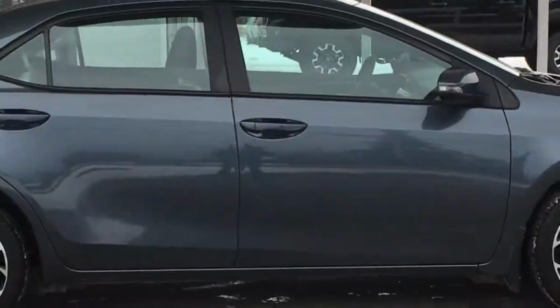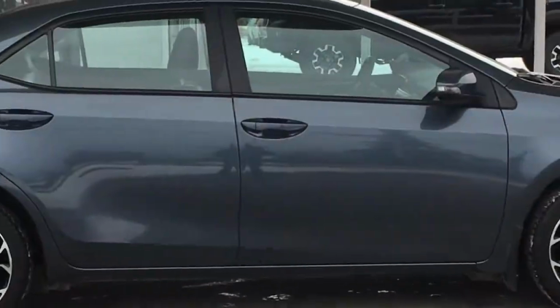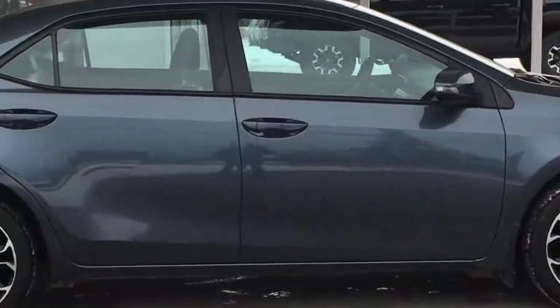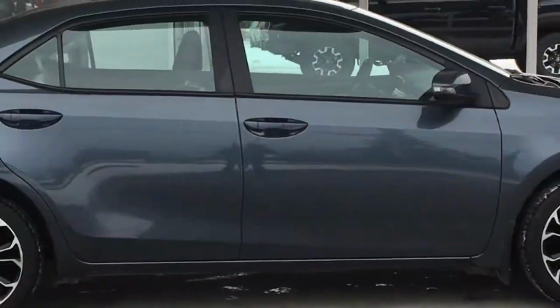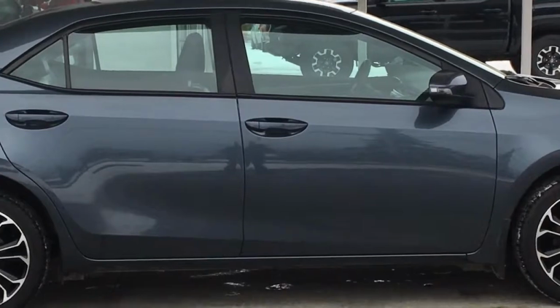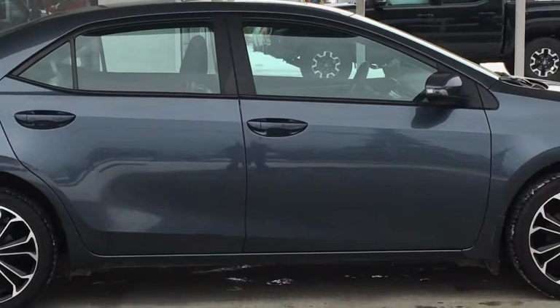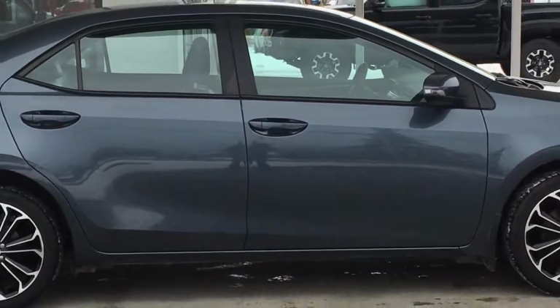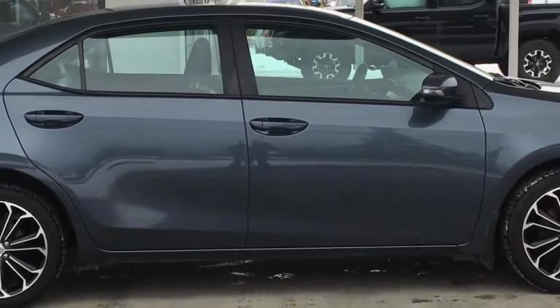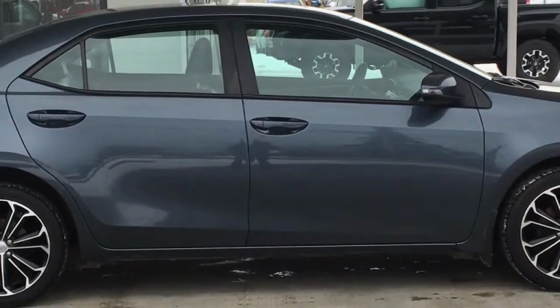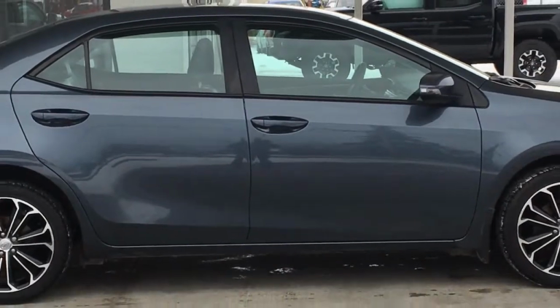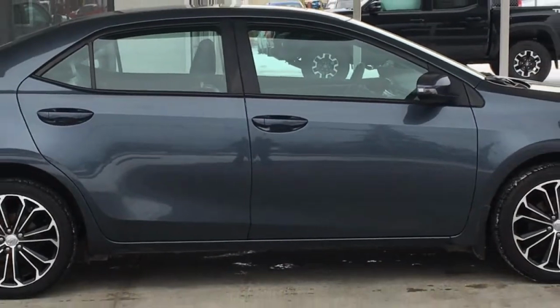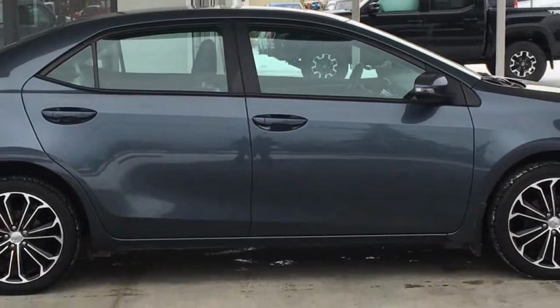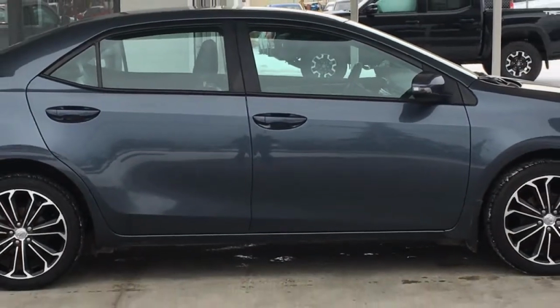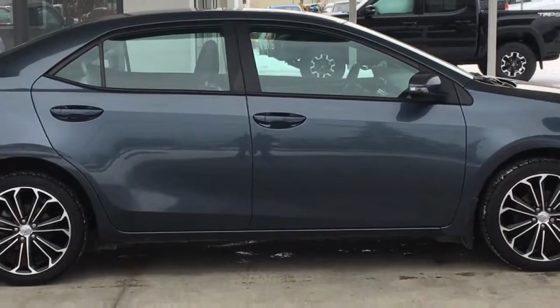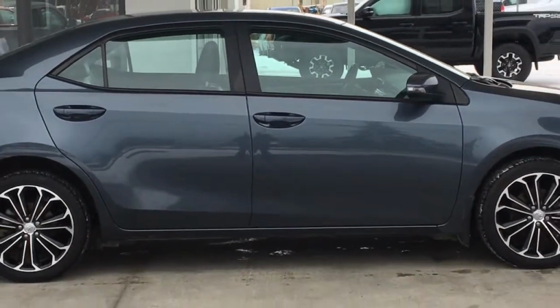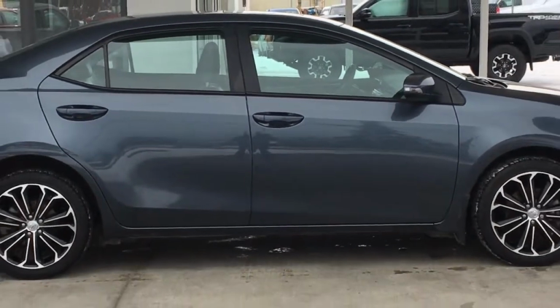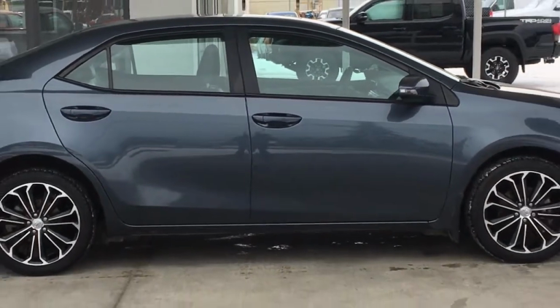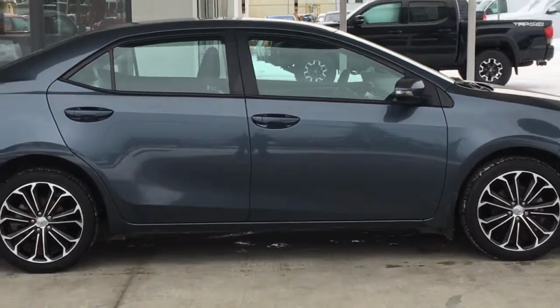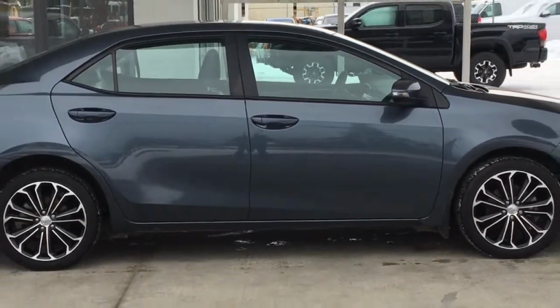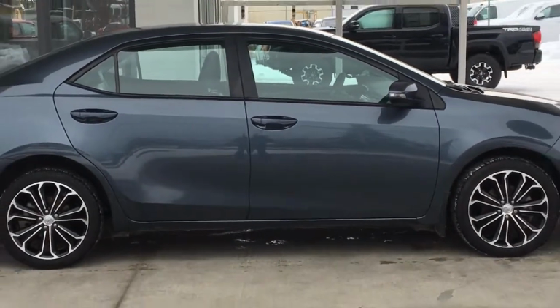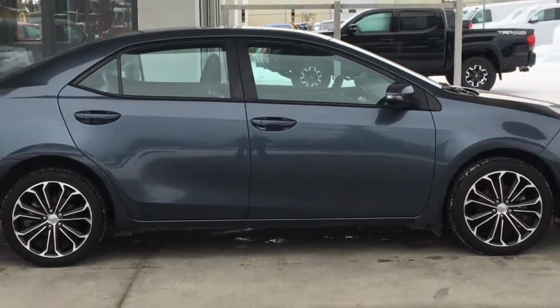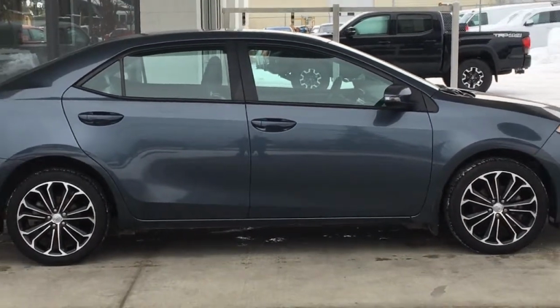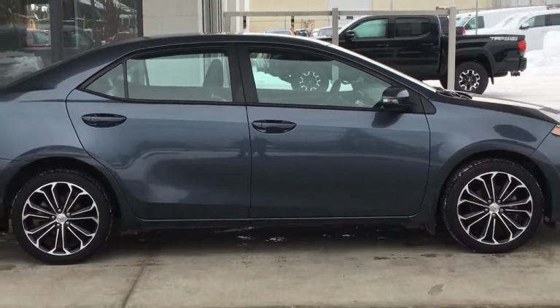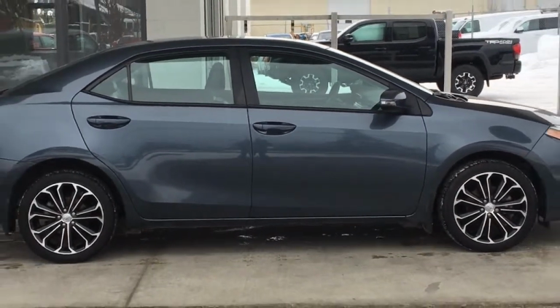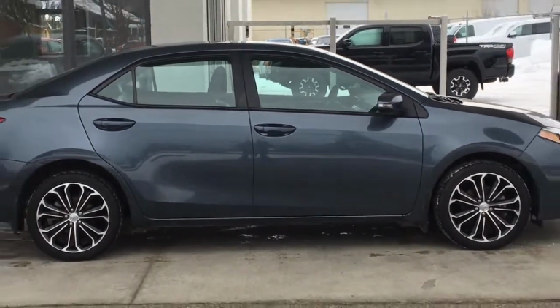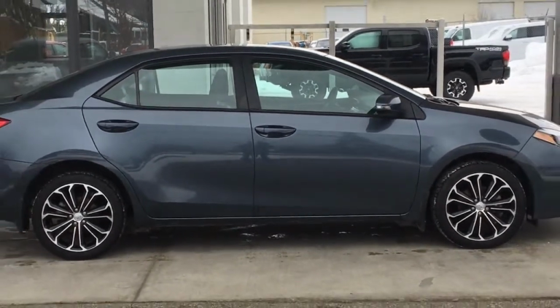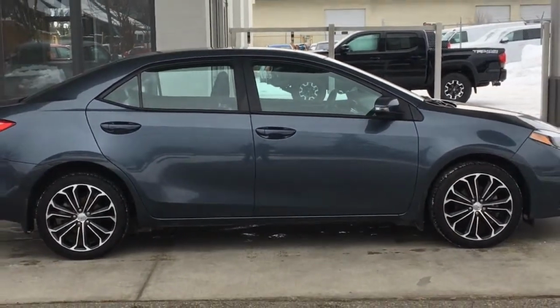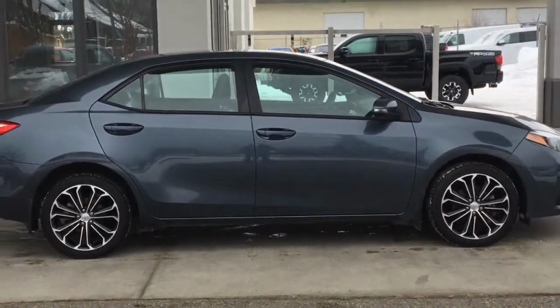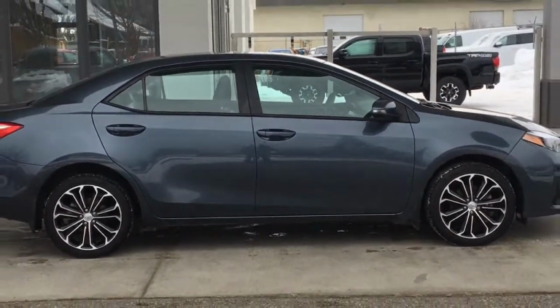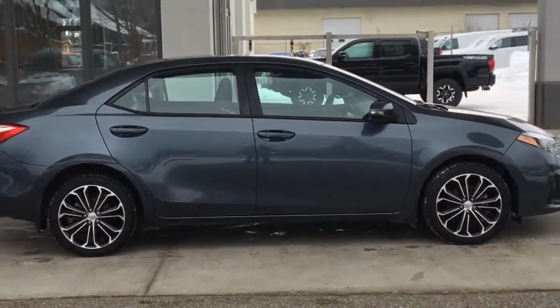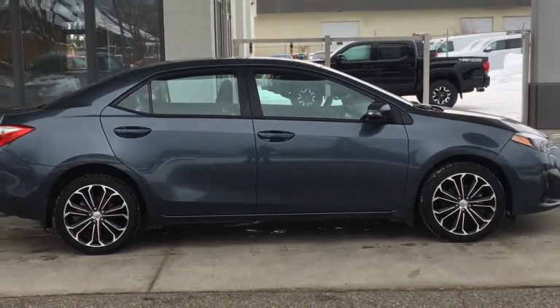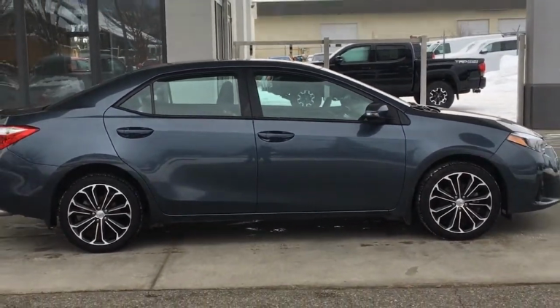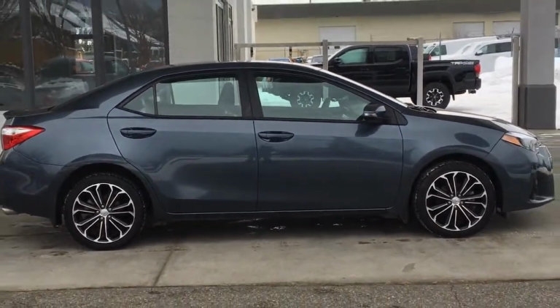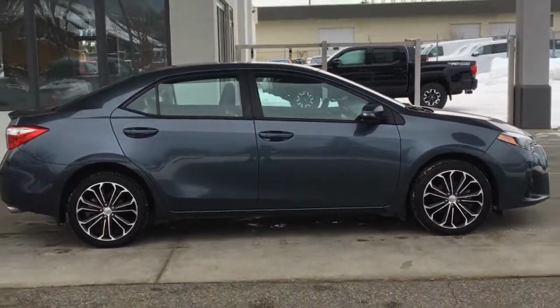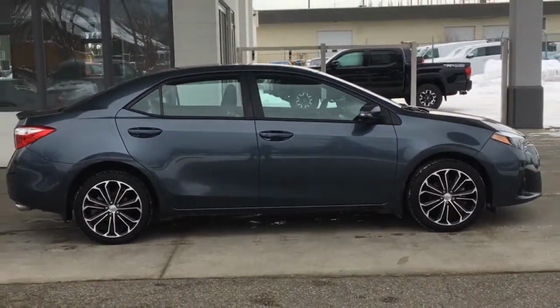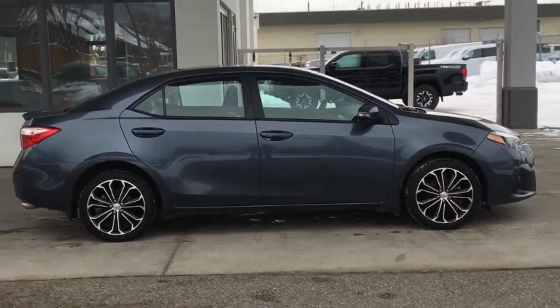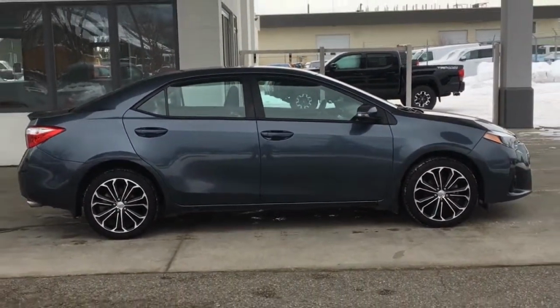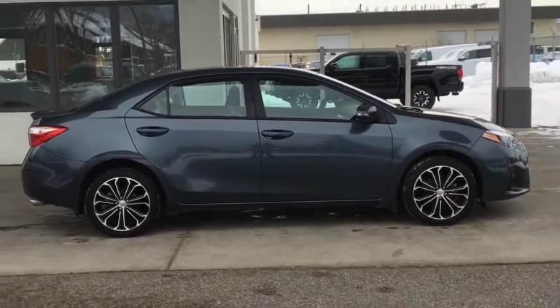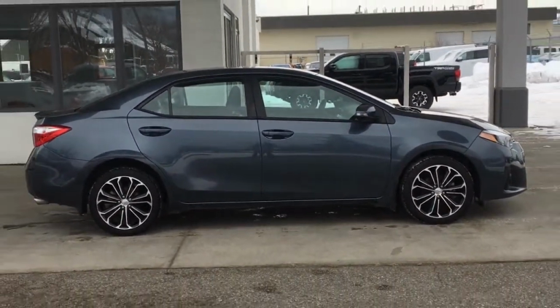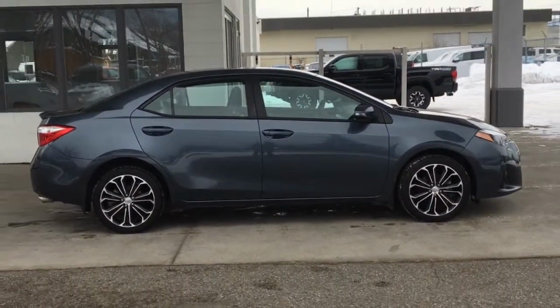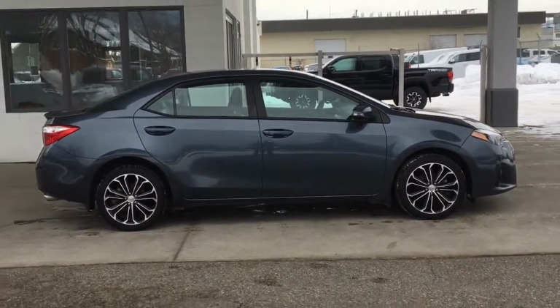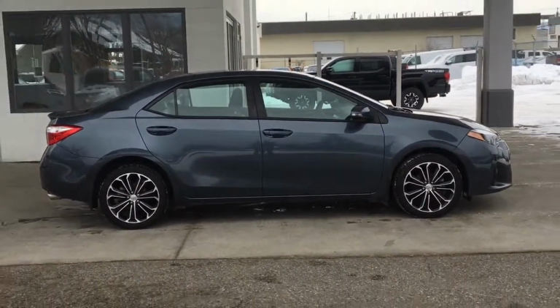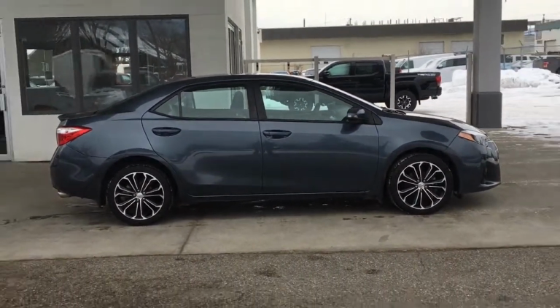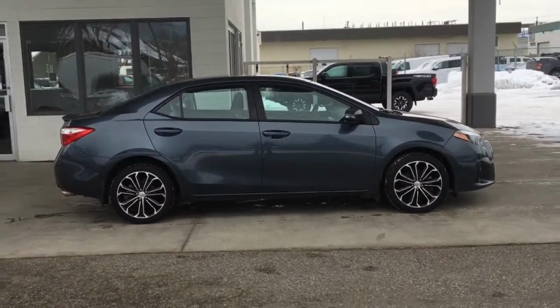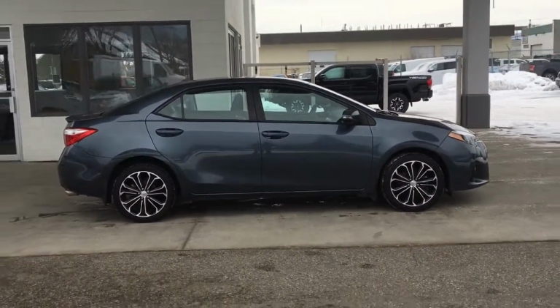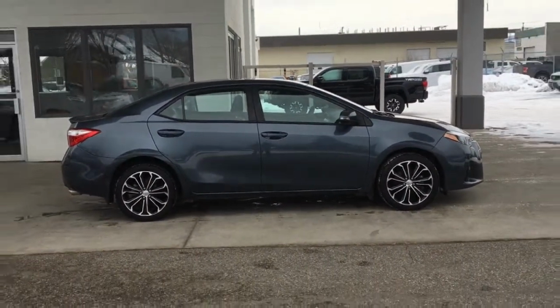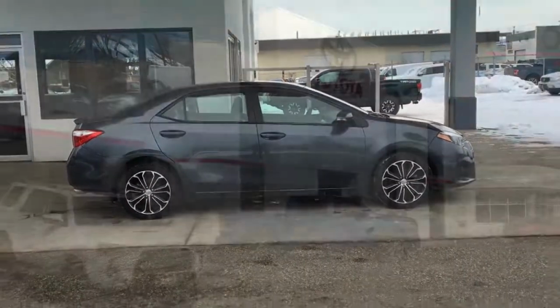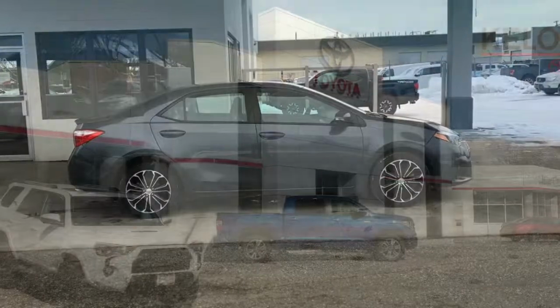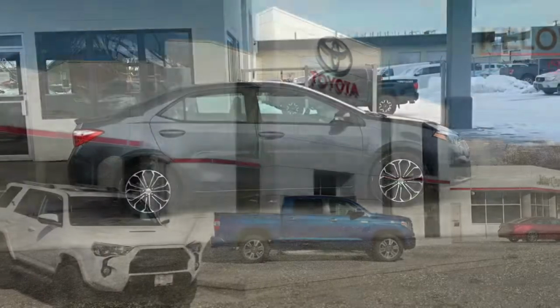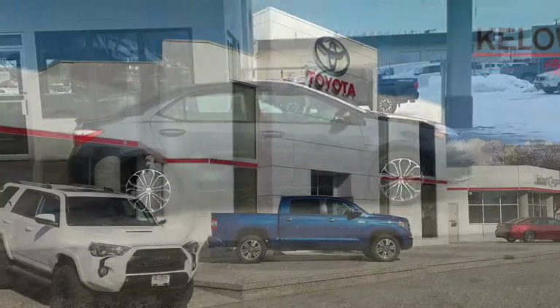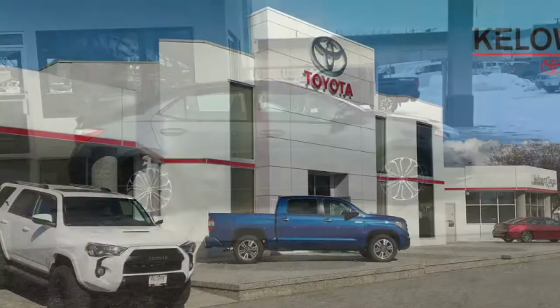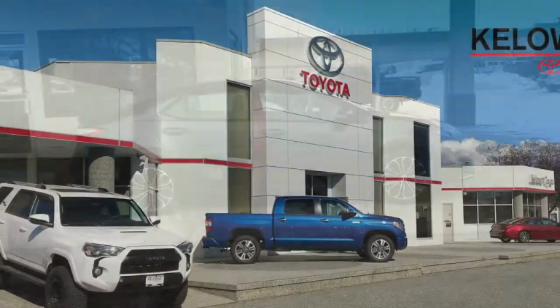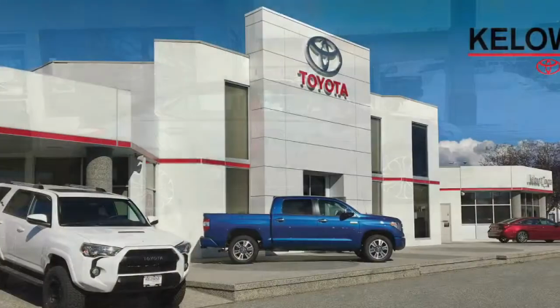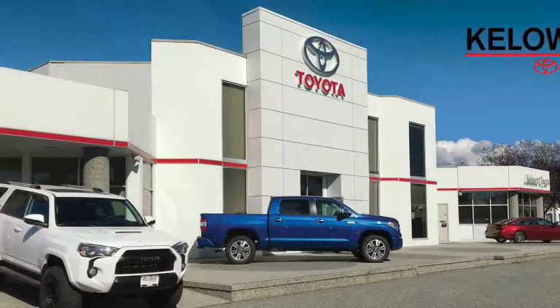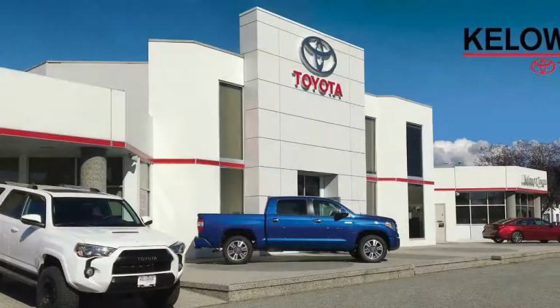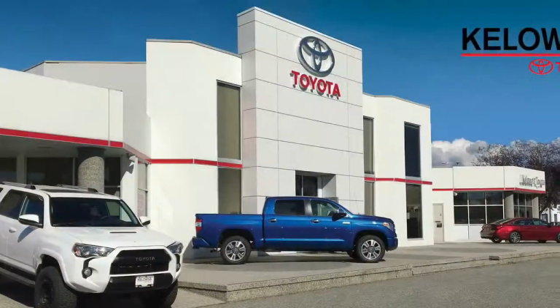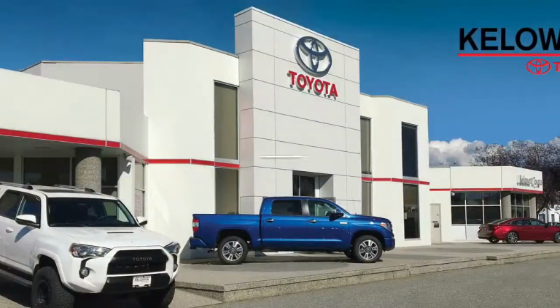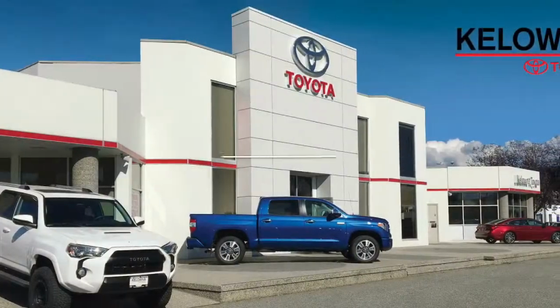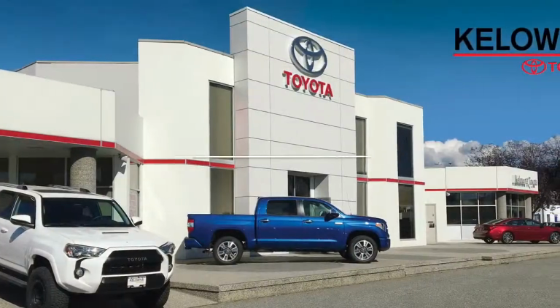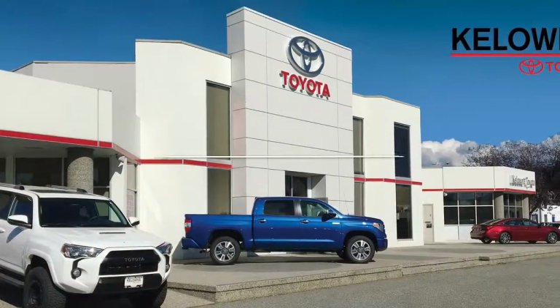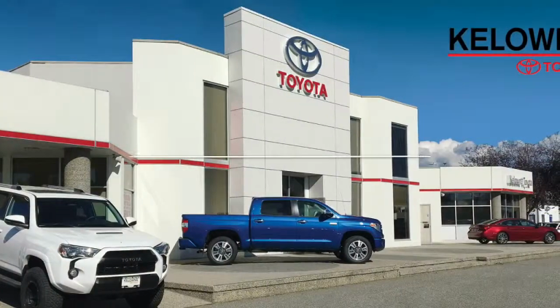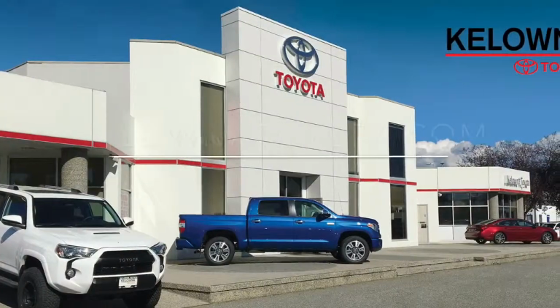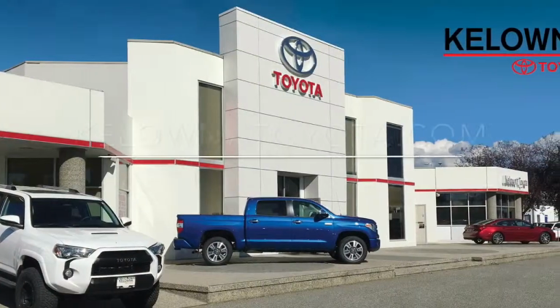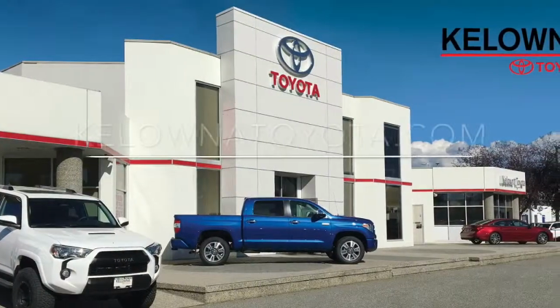Call today to book your test drive in this well cared for 2016 Corolla S, or stop by for a look. We're at 1200 Leith Head Road in Kelowna.